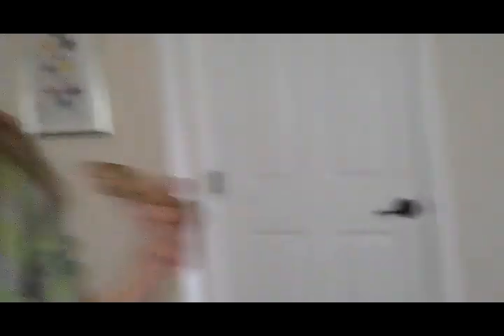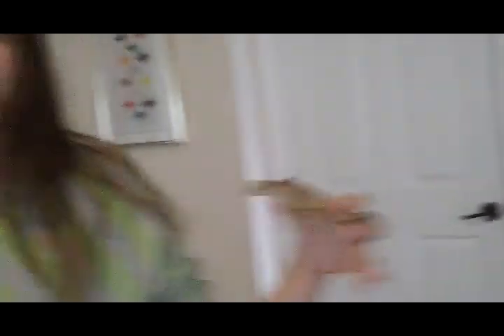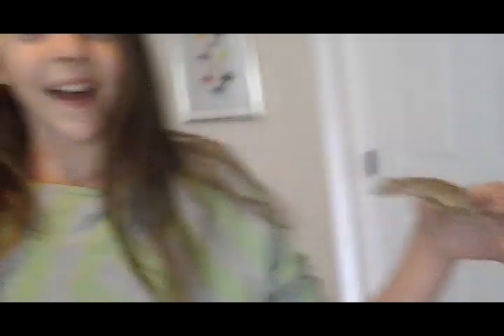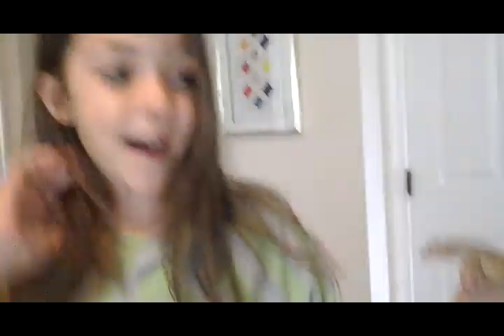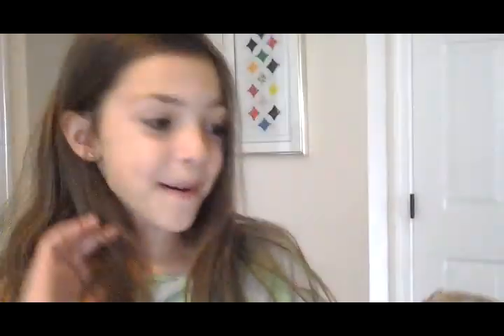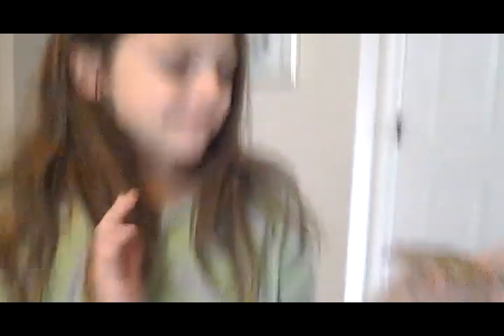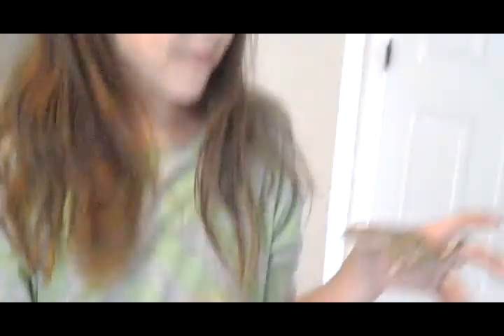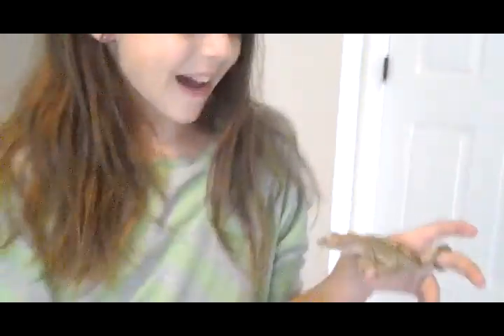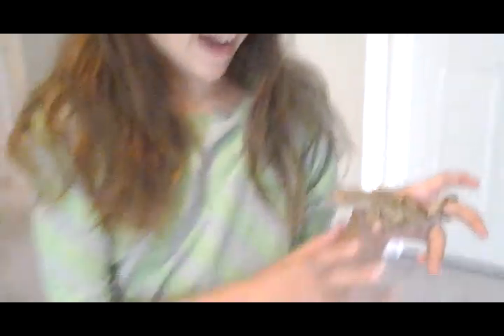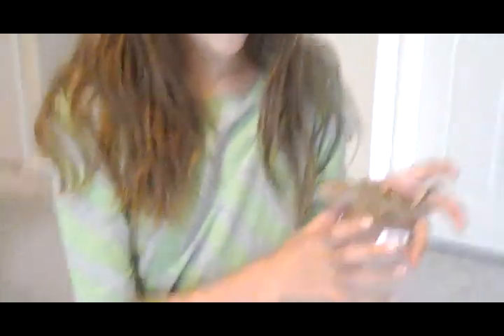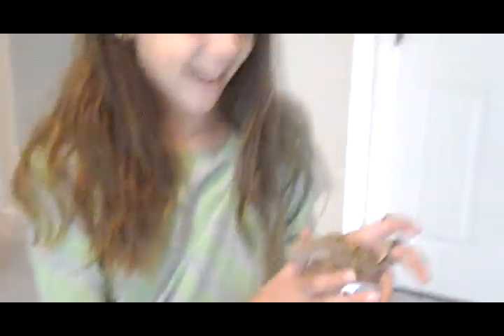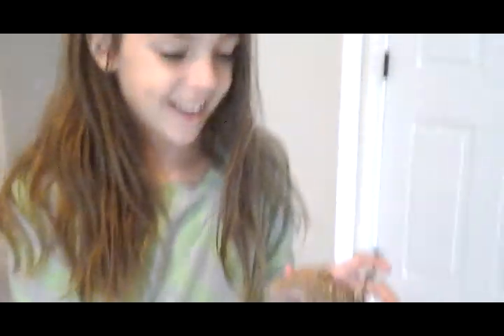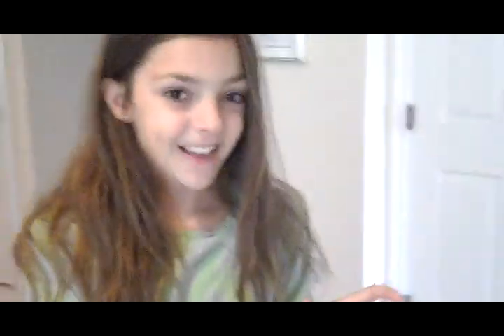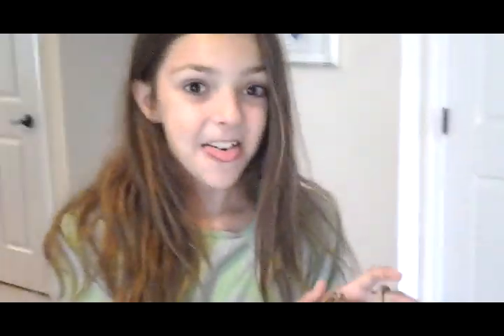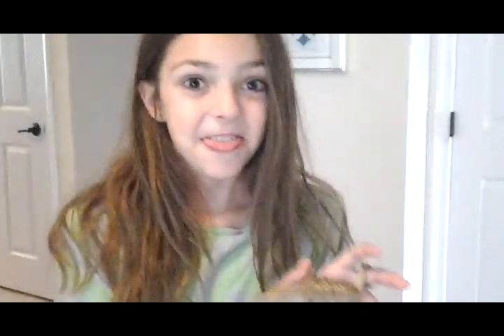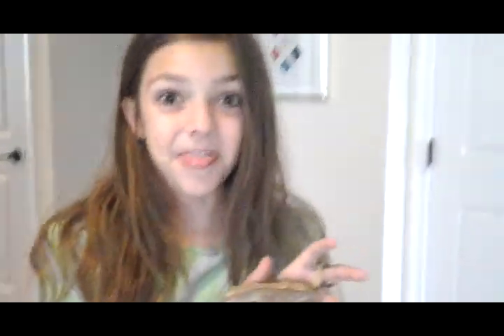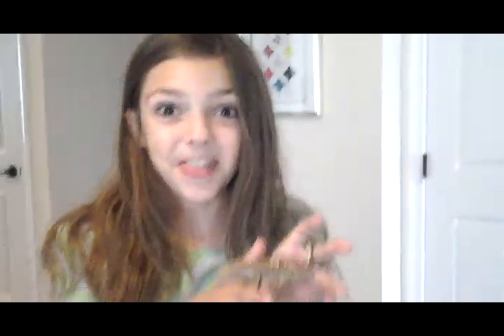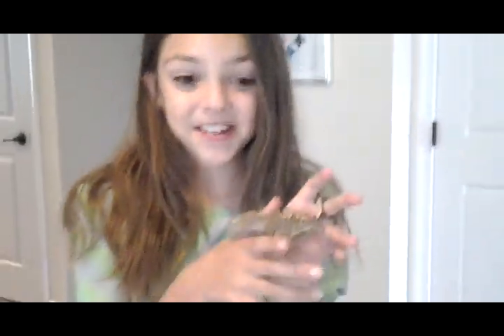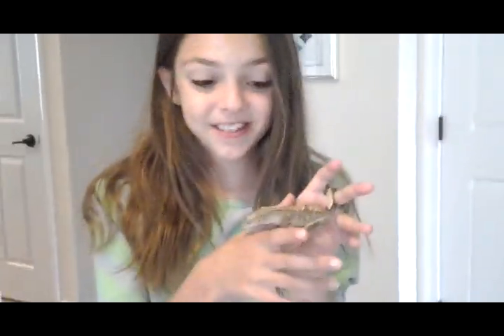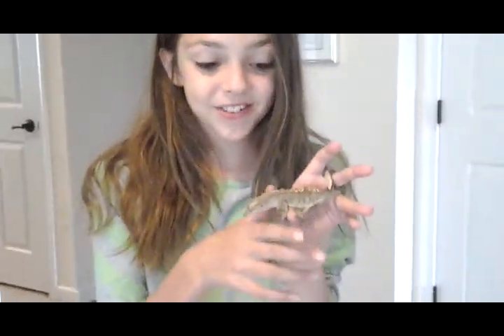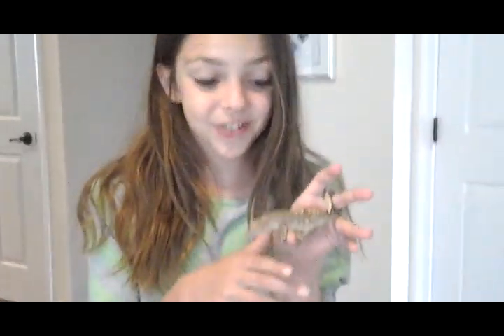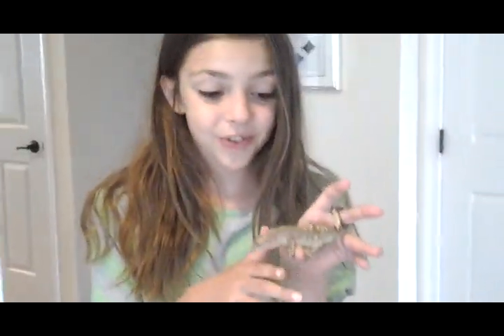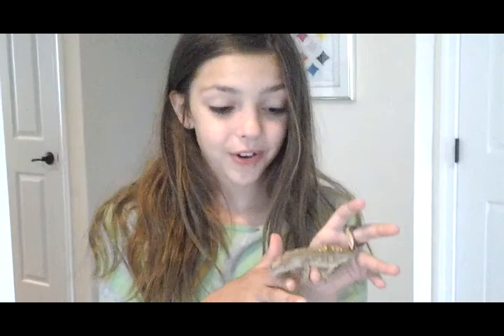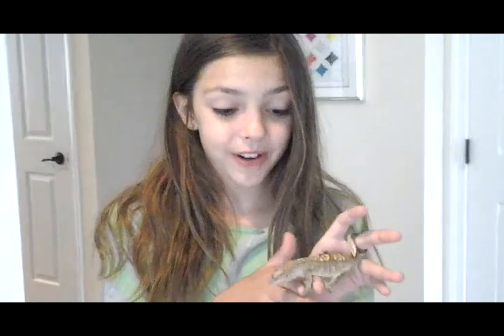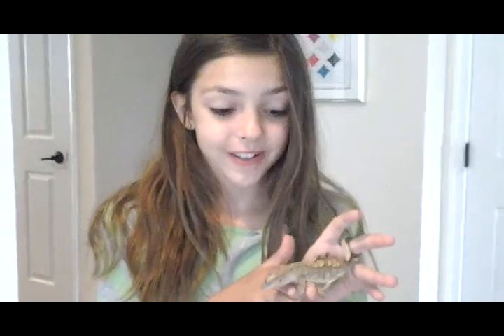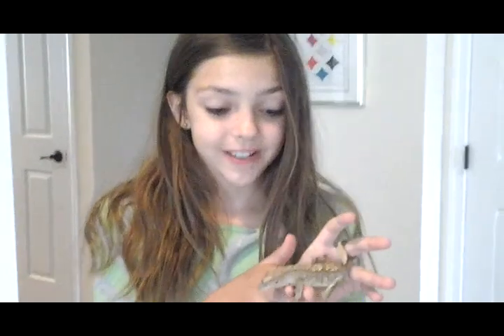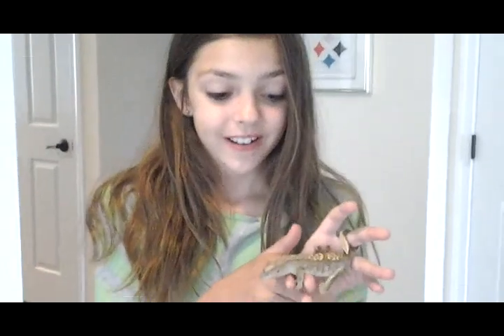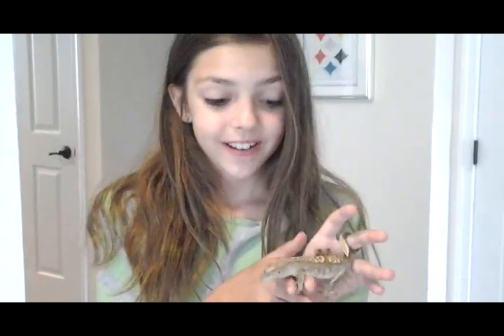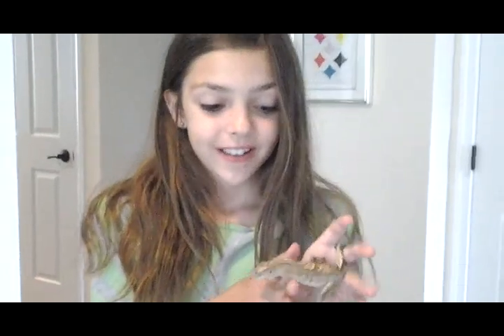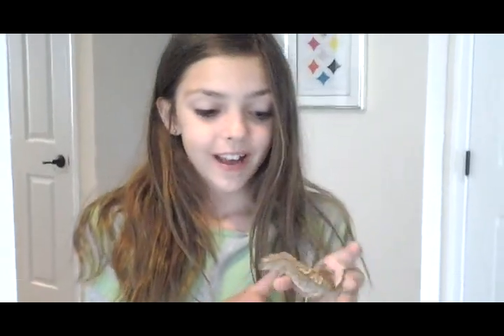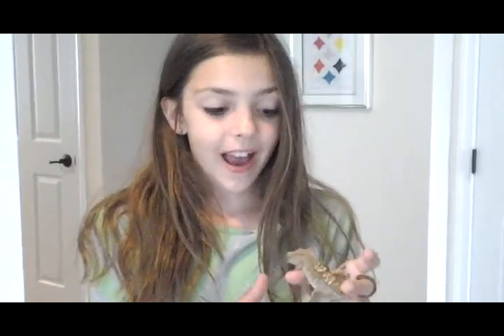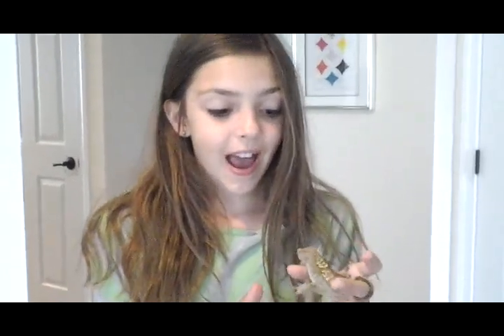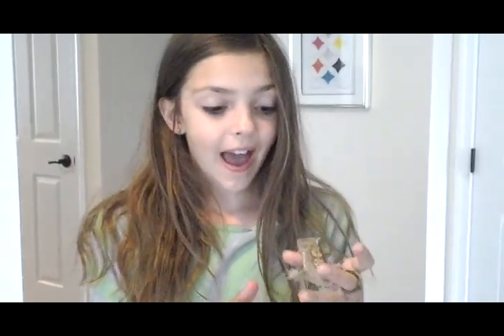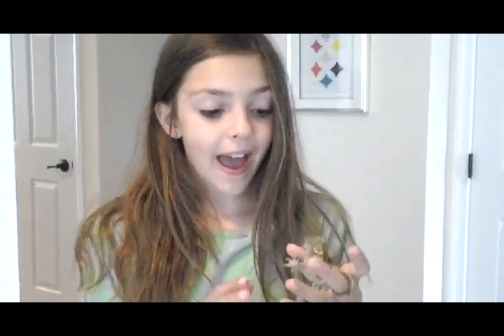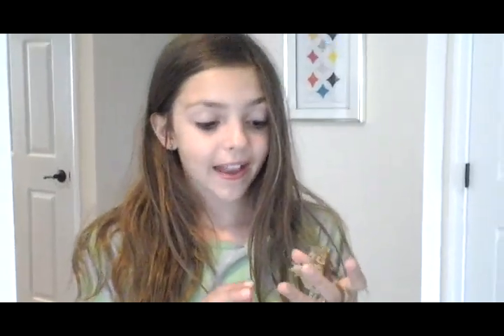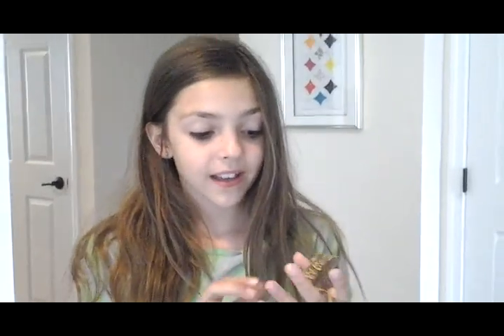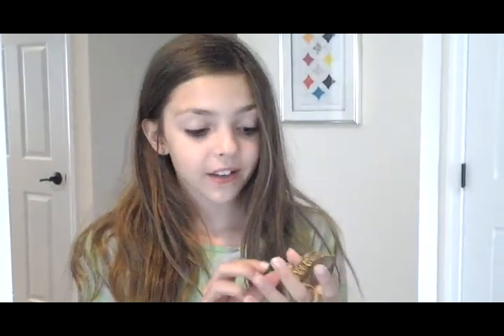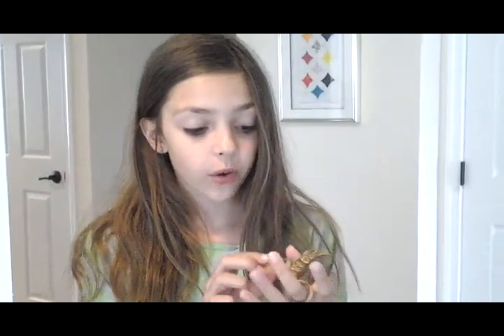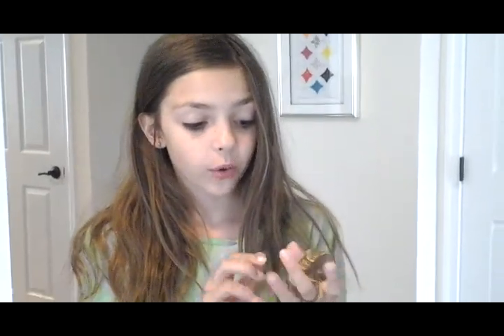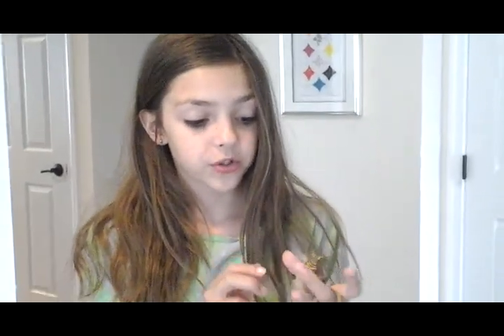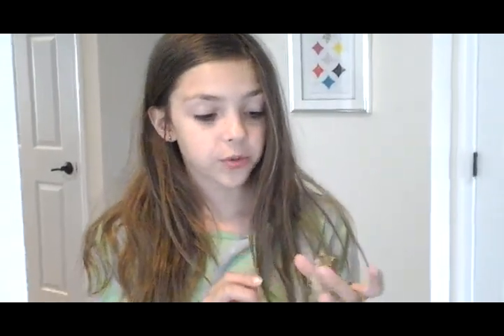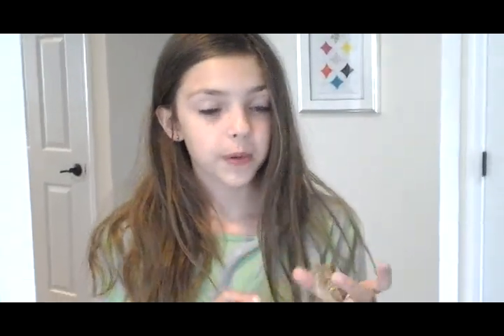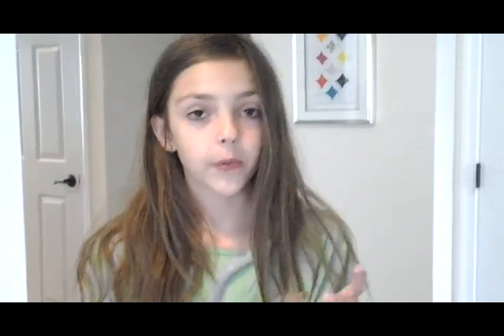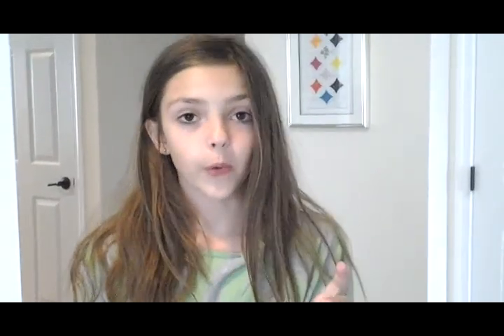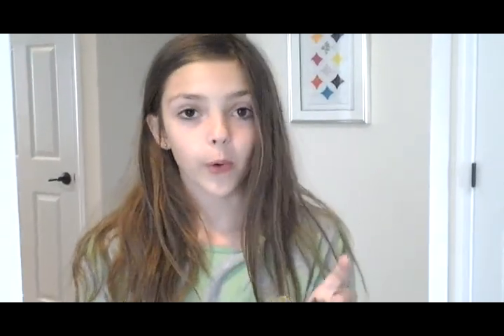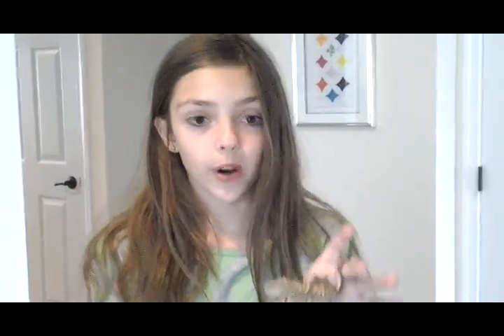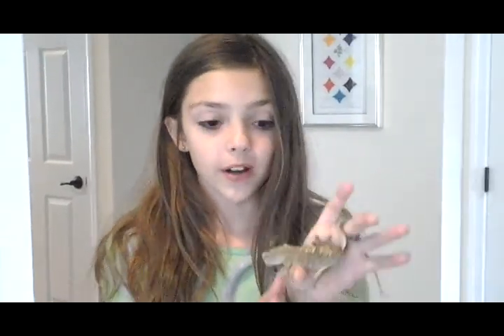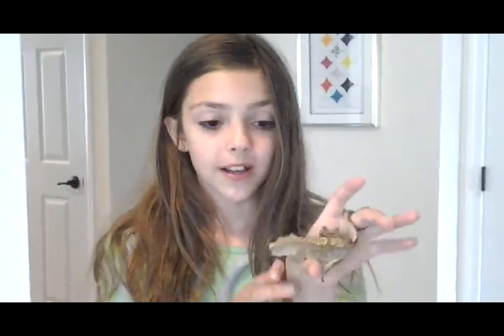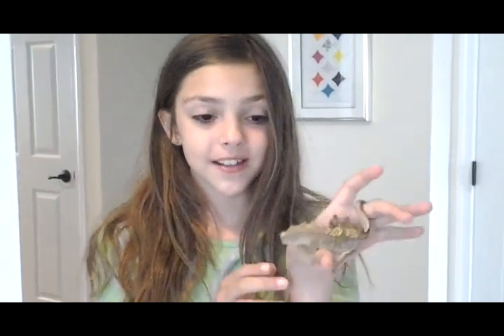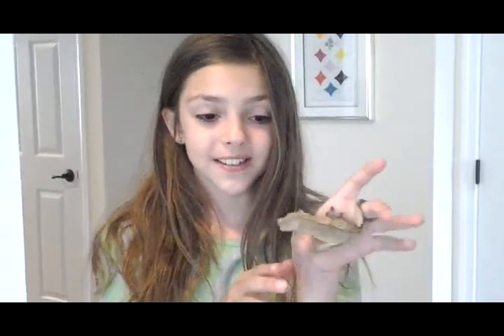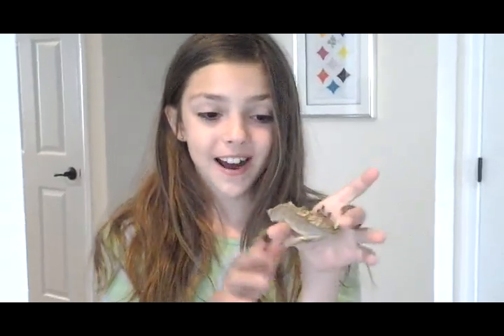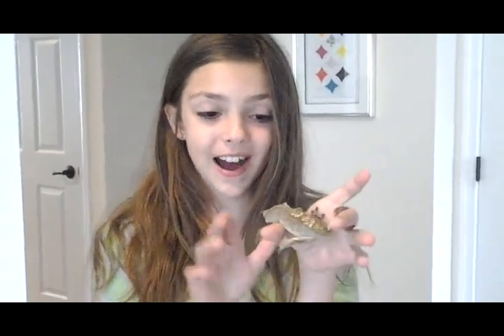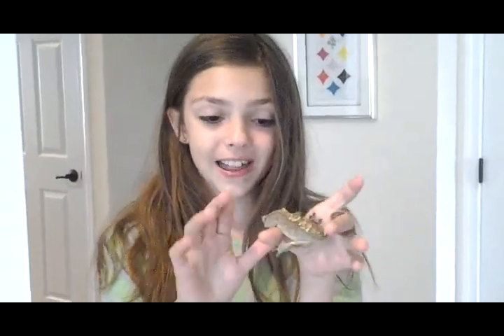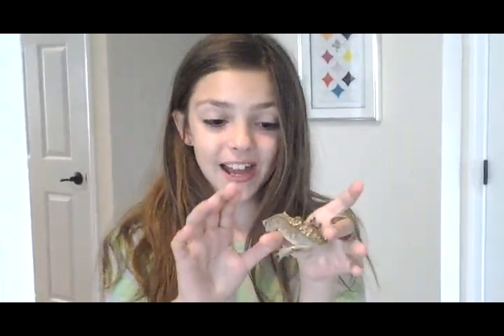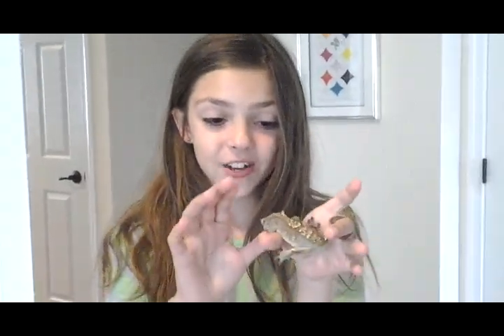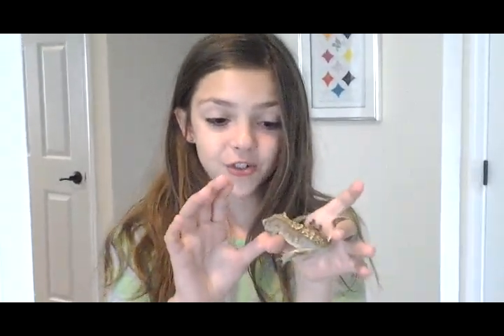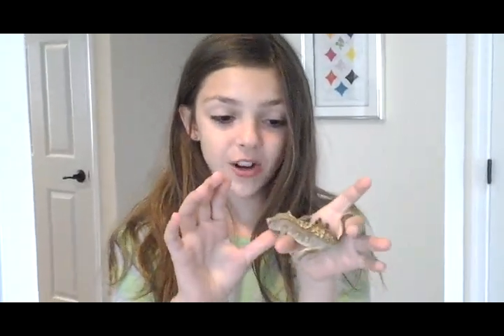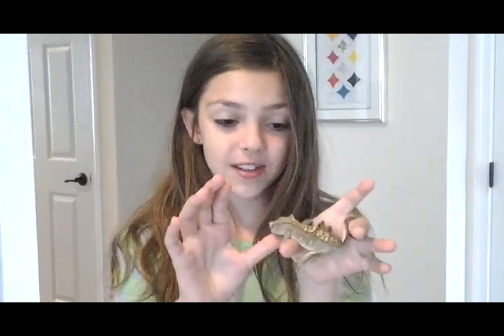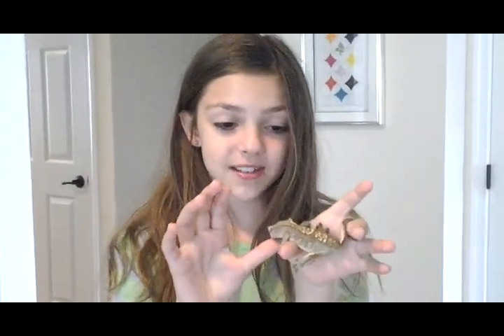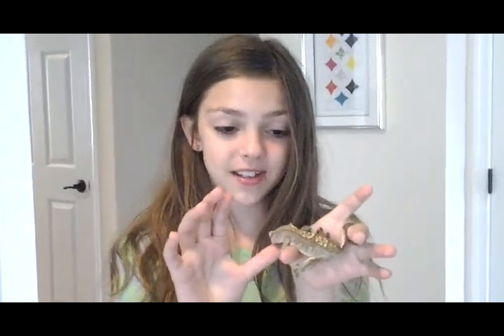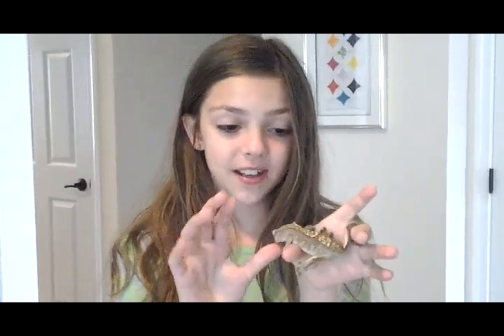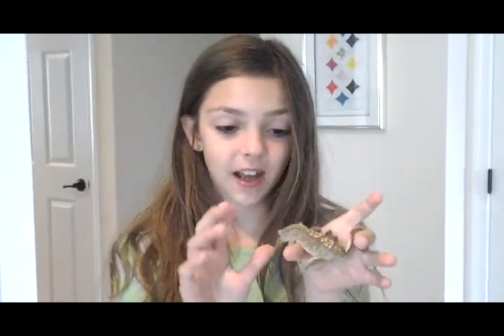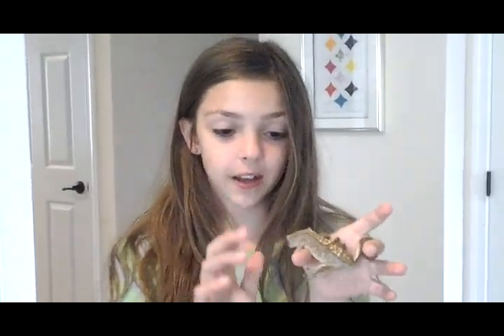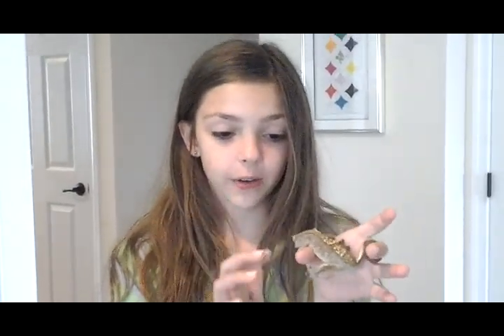I'm back. This is George. As I told you before, he's an eyelash crested gecko.